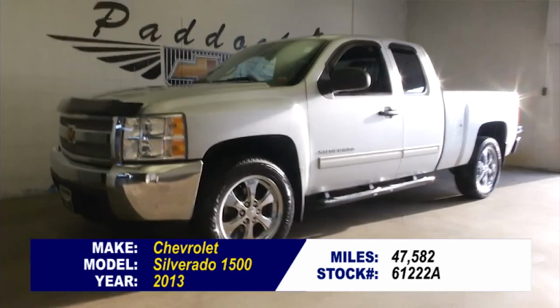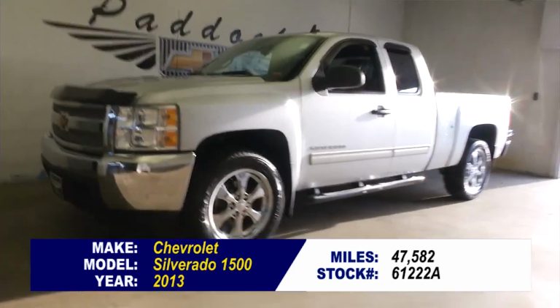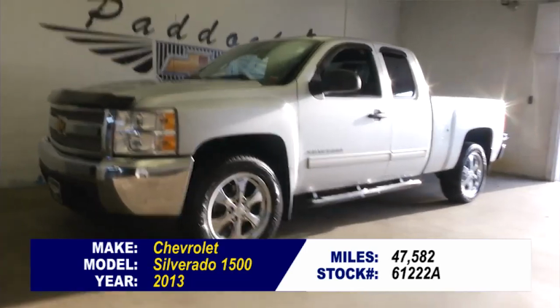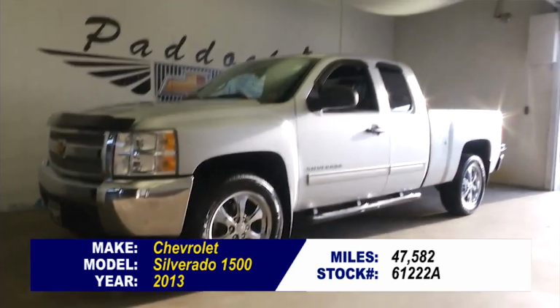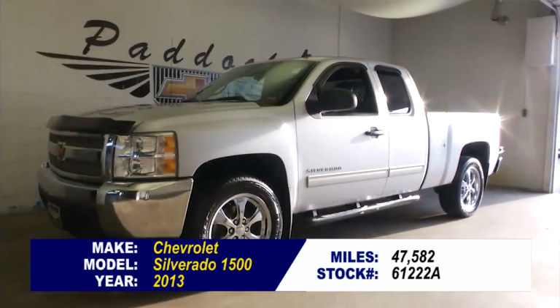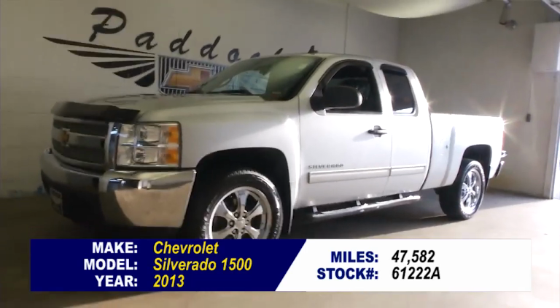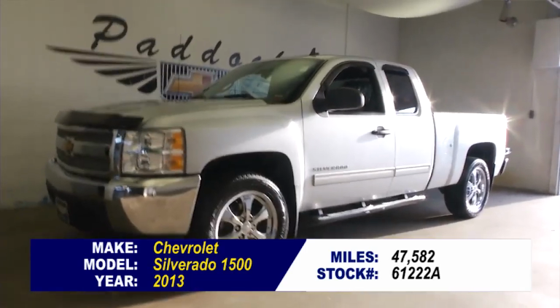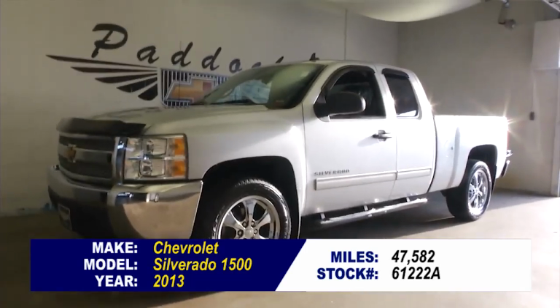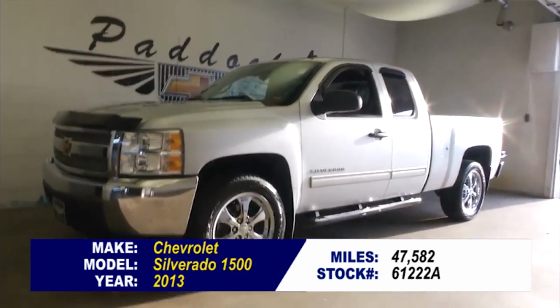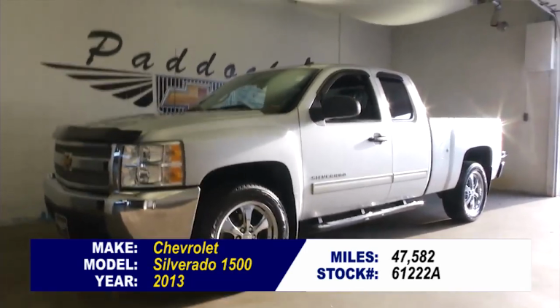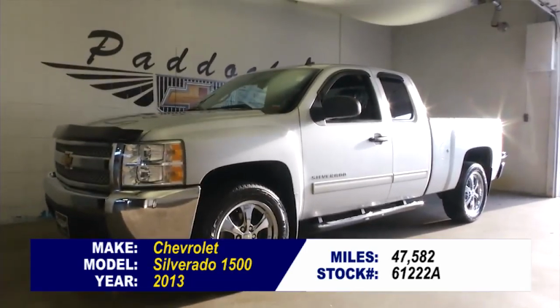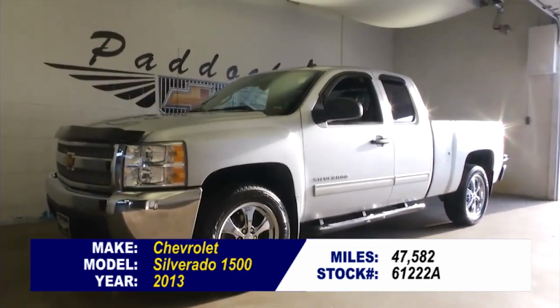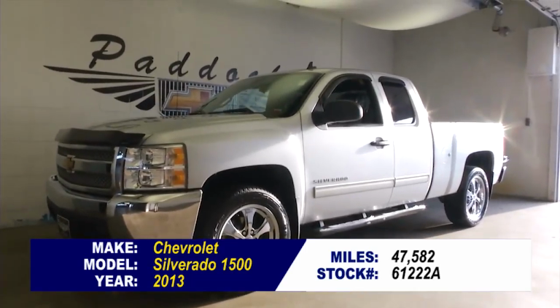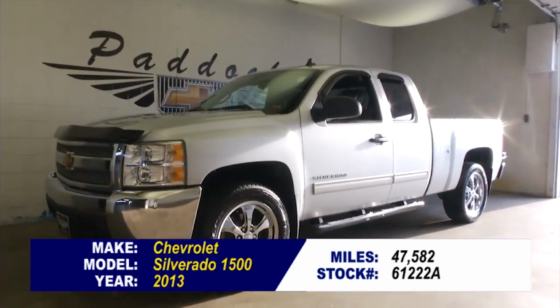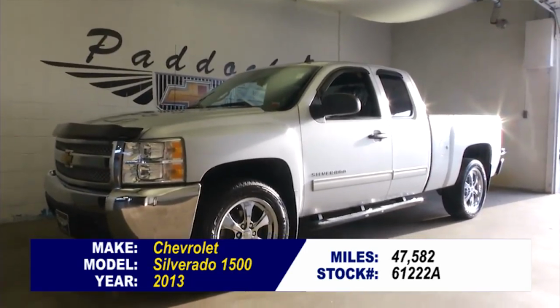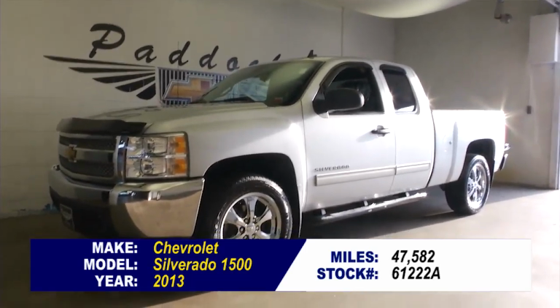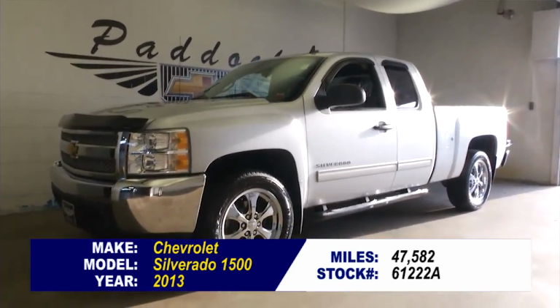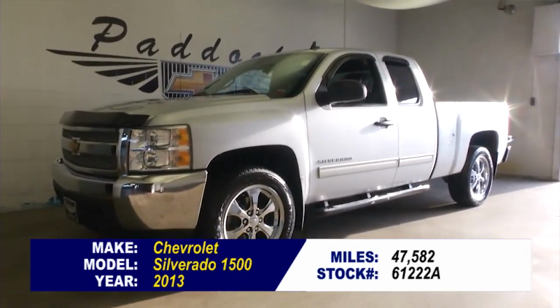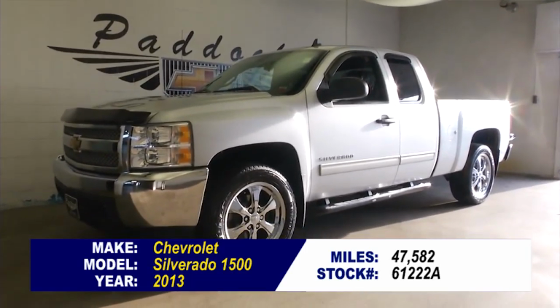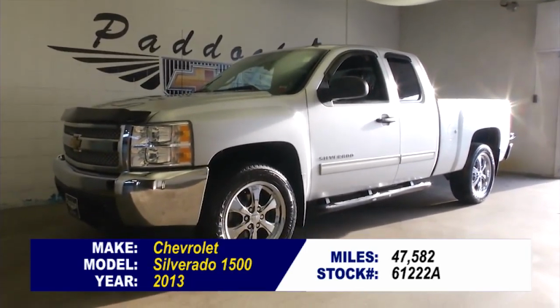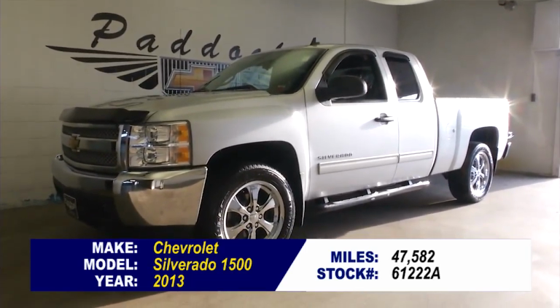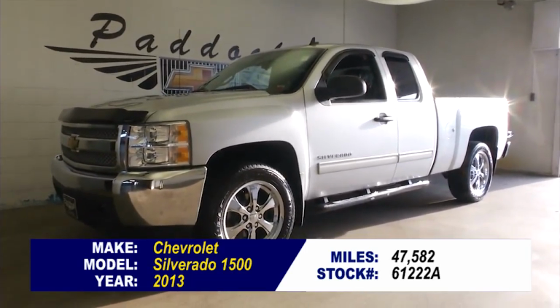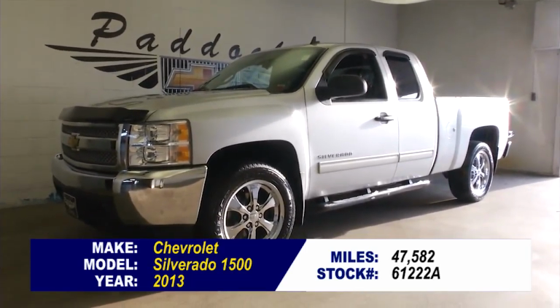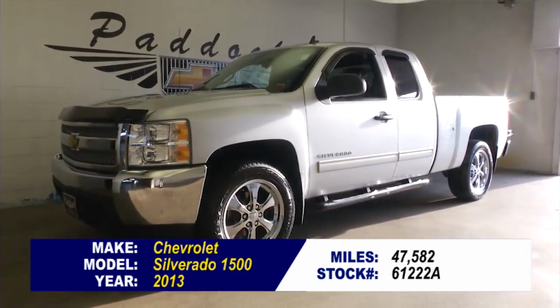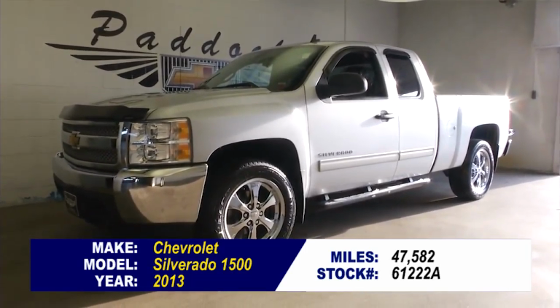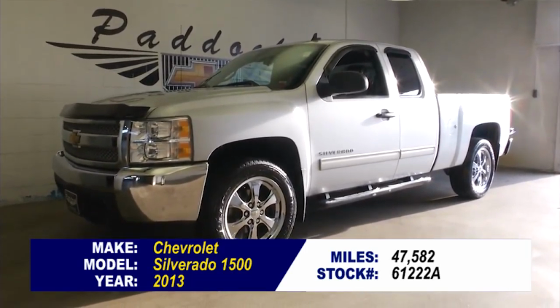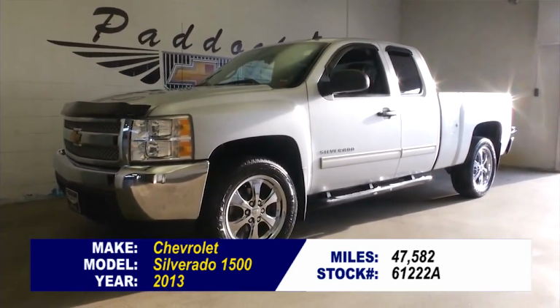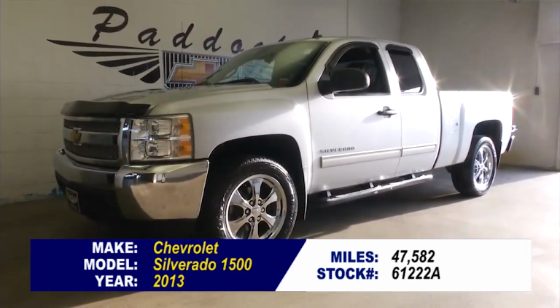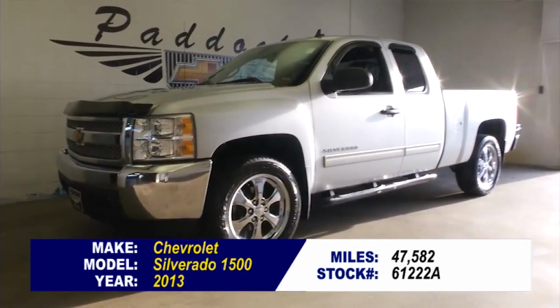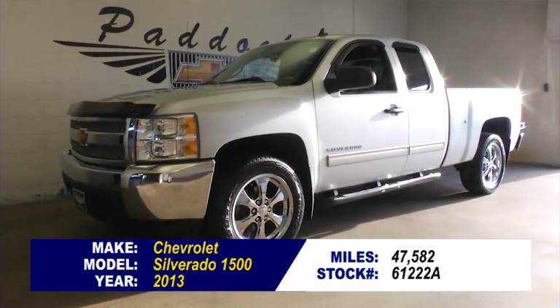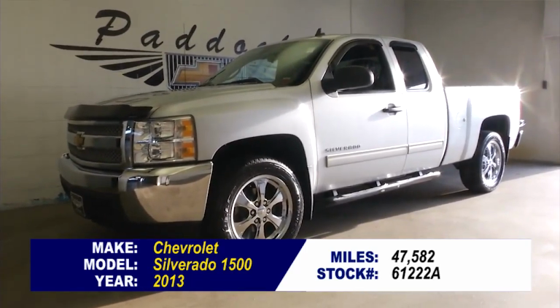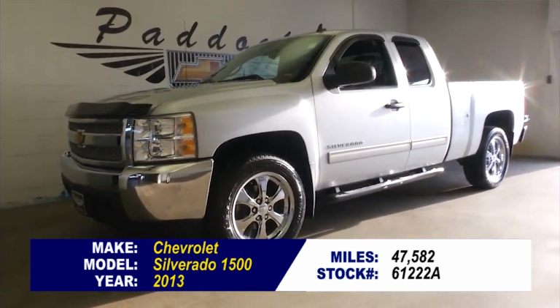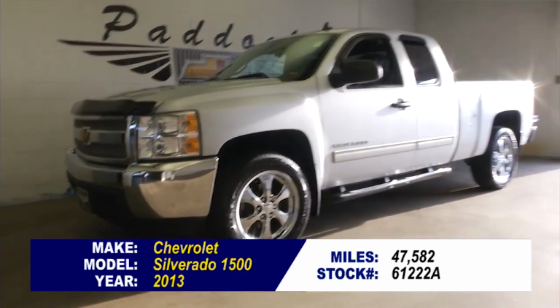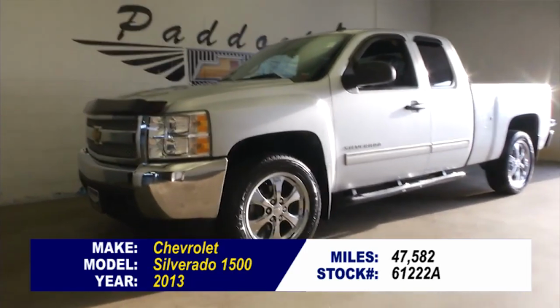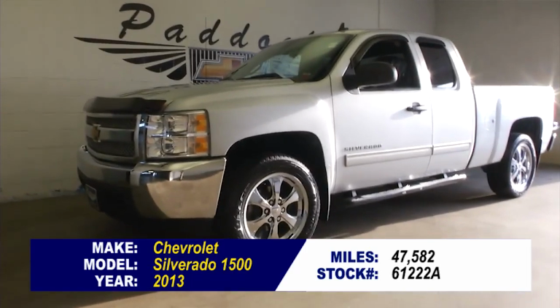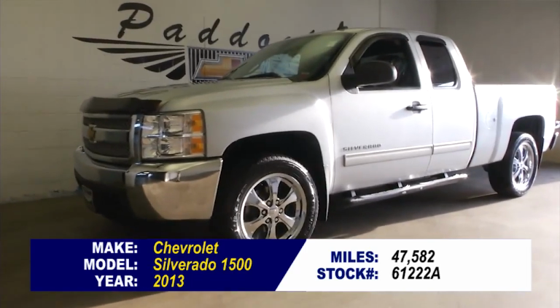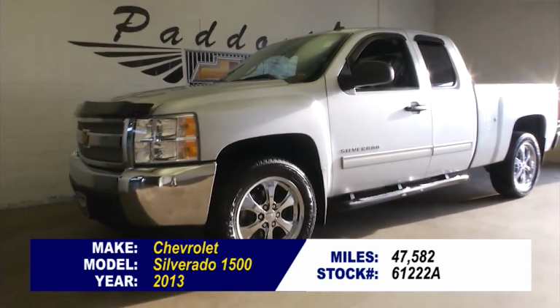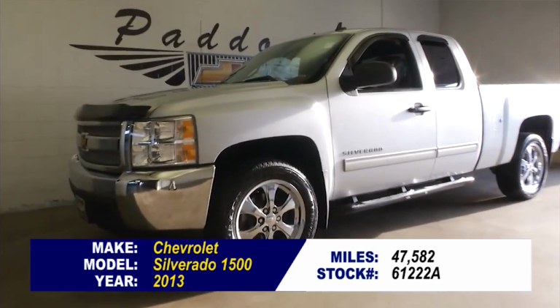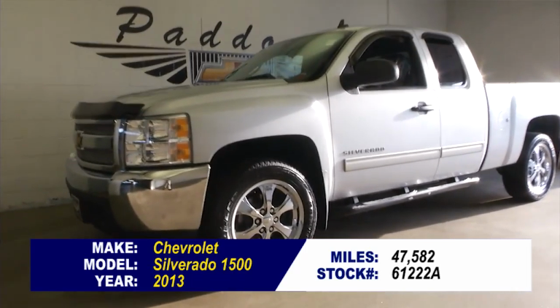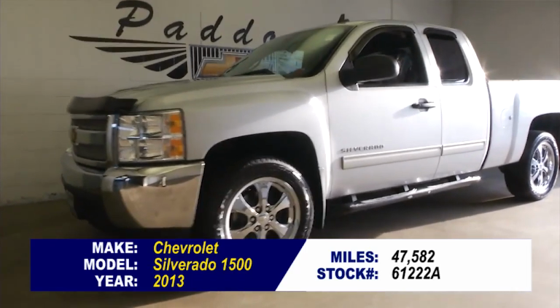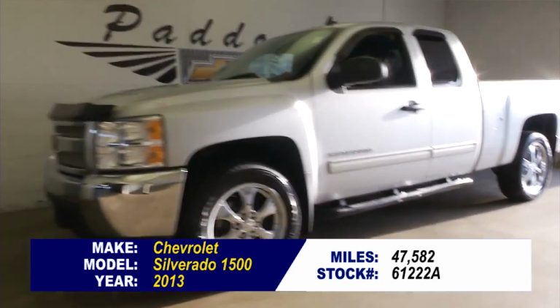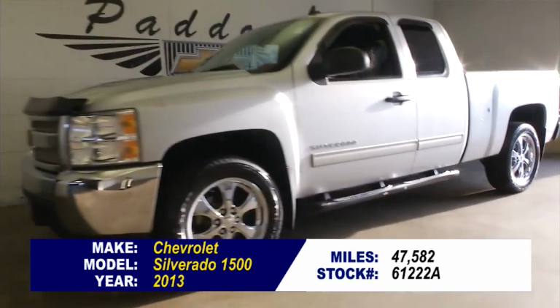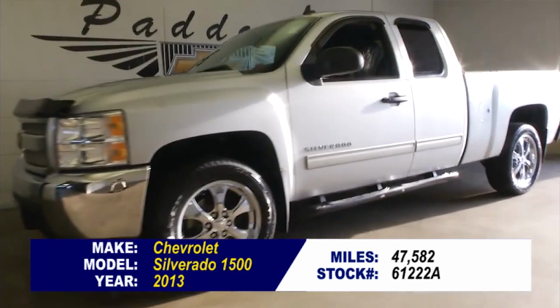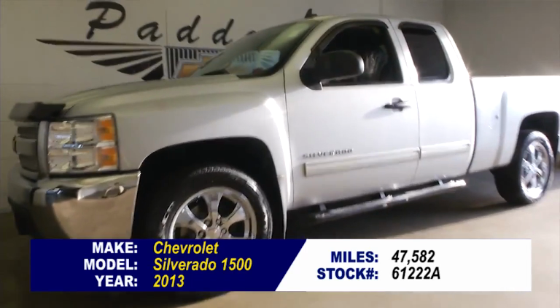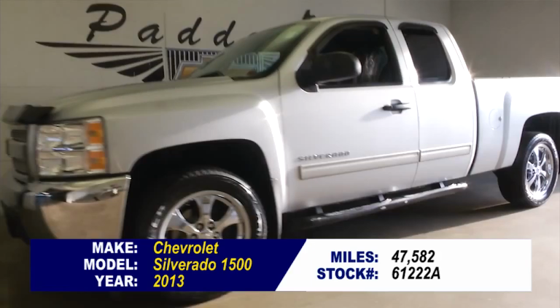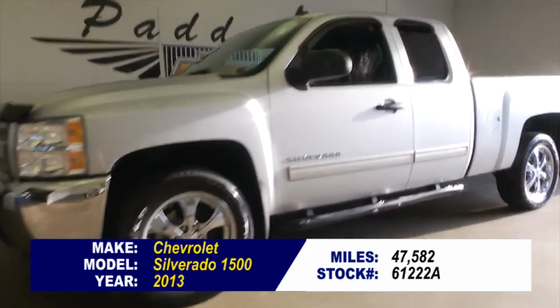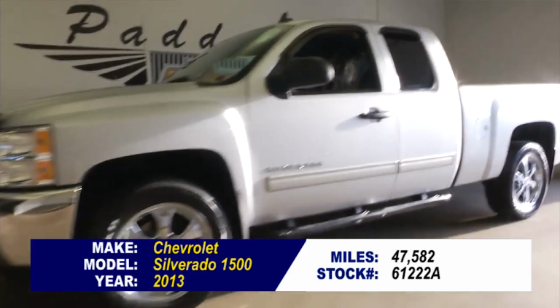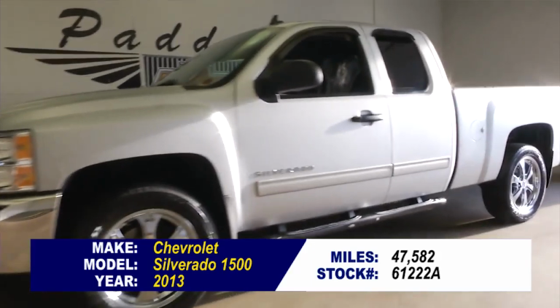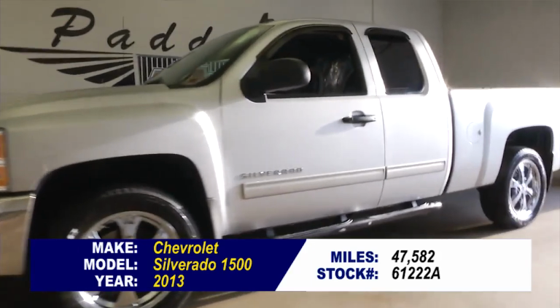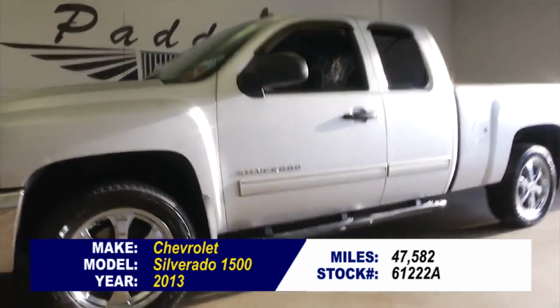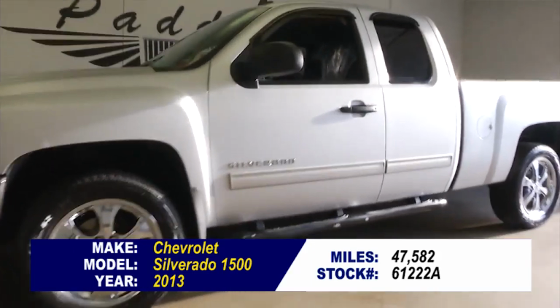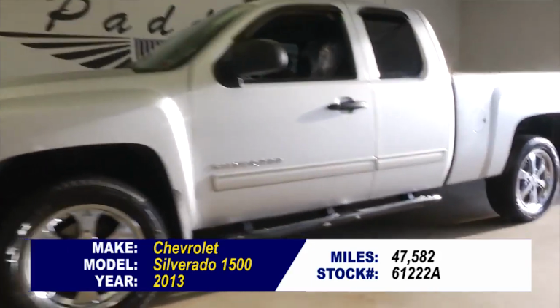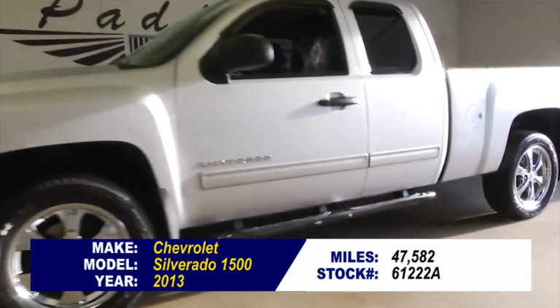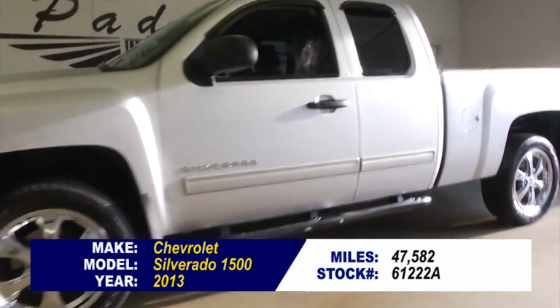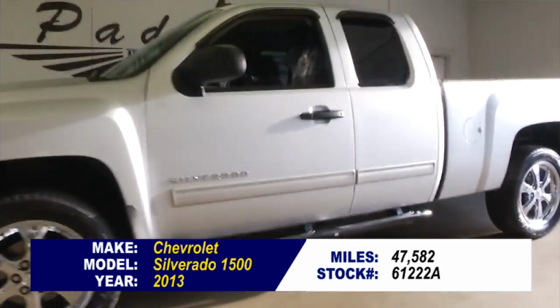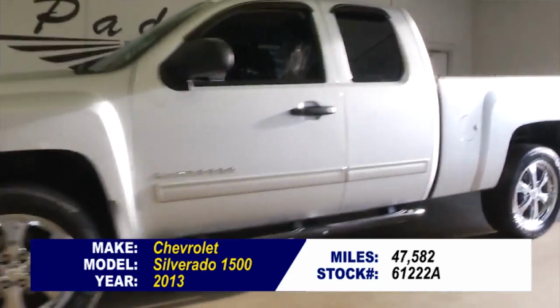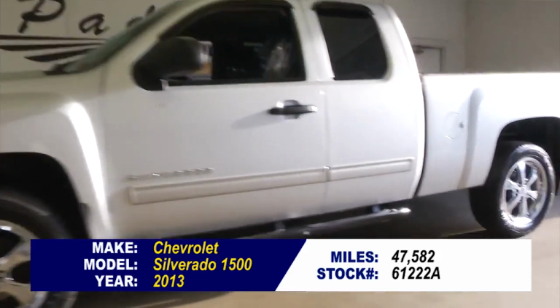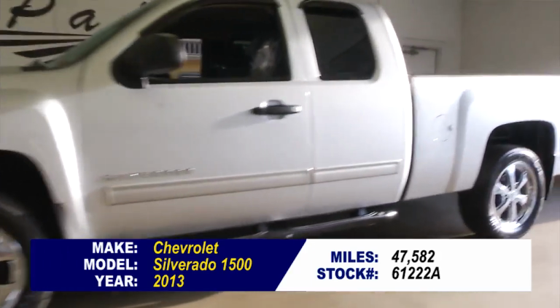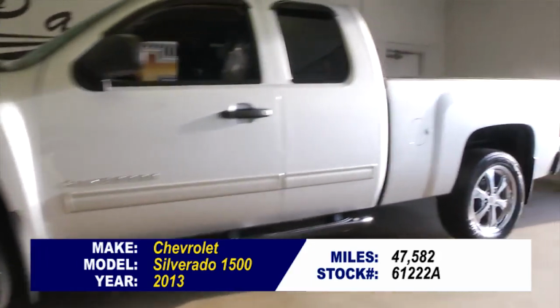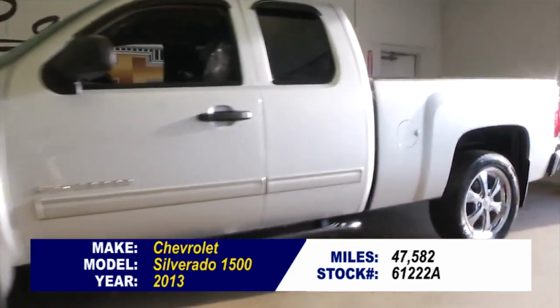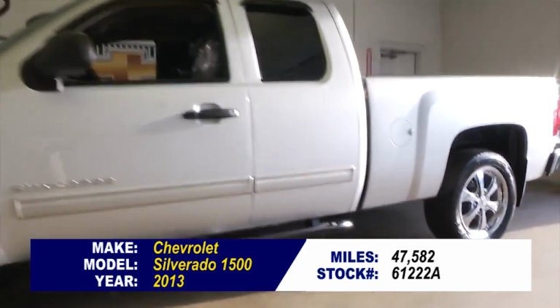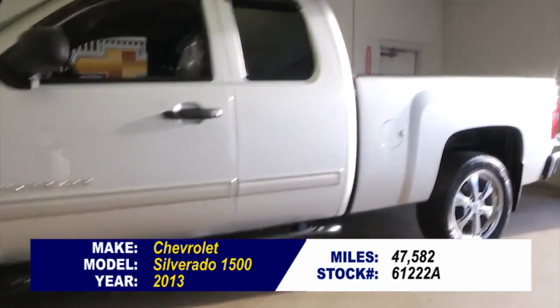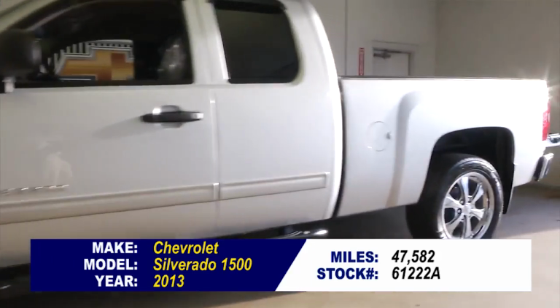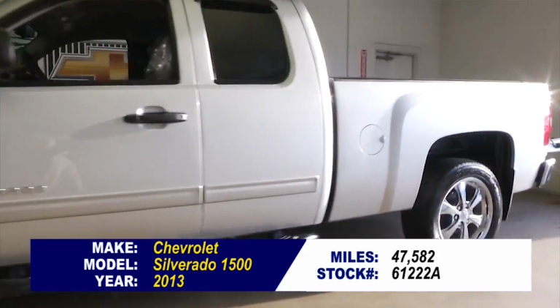So you're looking for a truck — how about a Silverado! Here's a 2013 with just 47,000 miles on it.